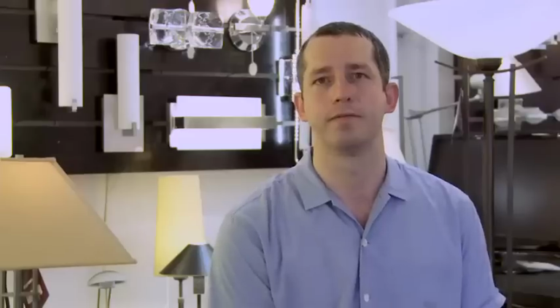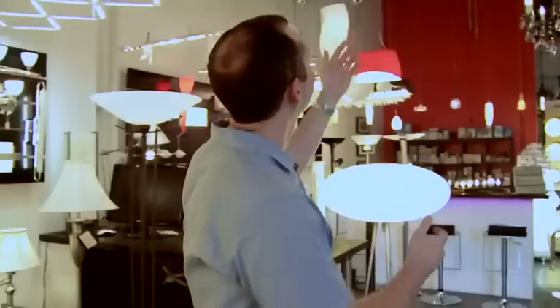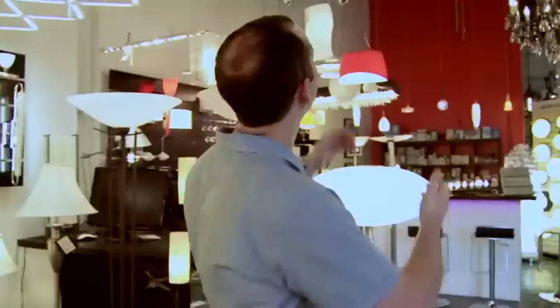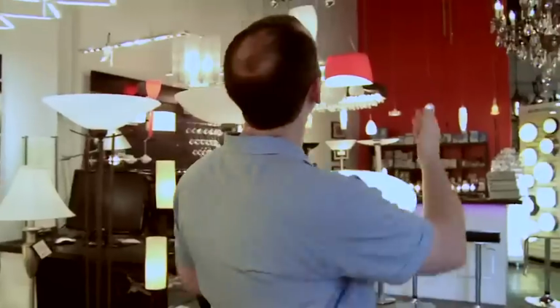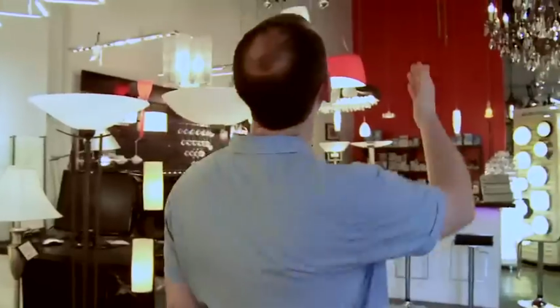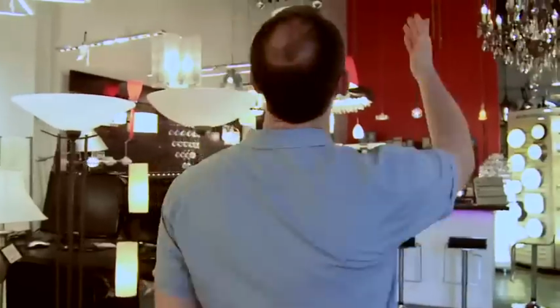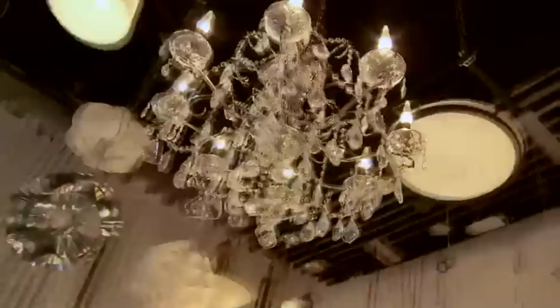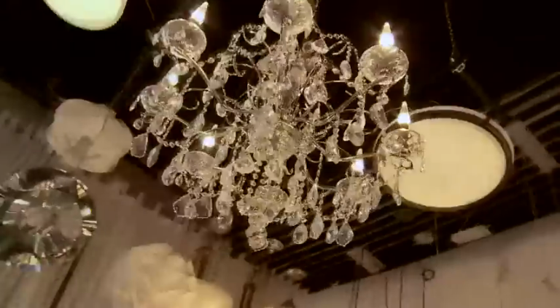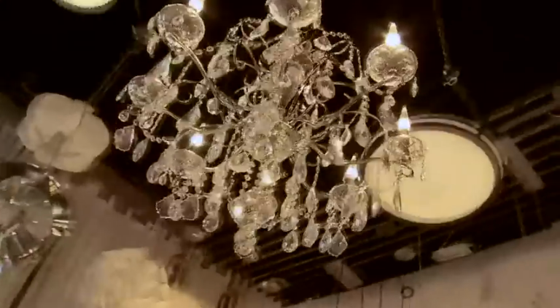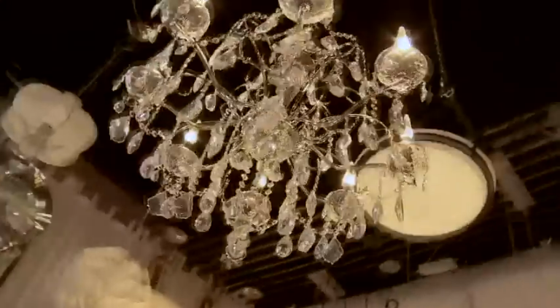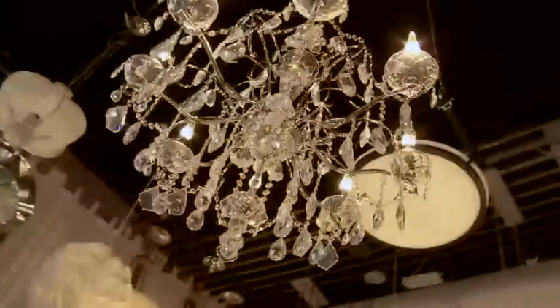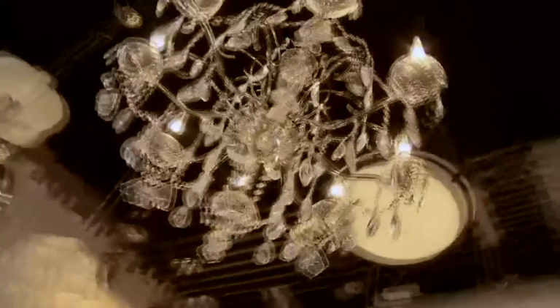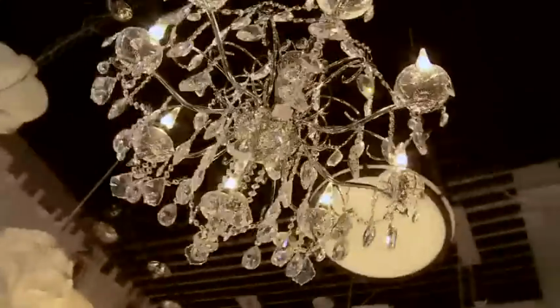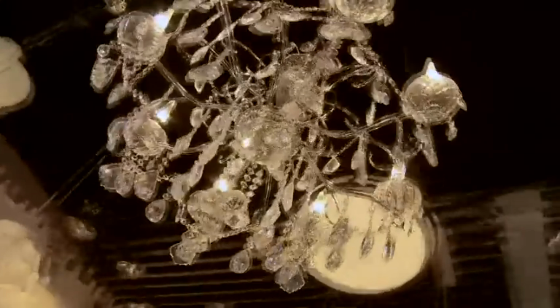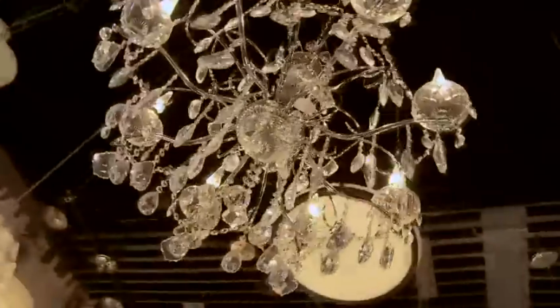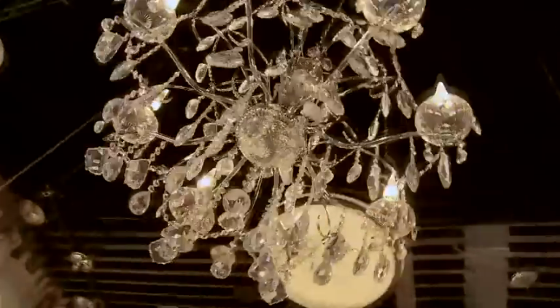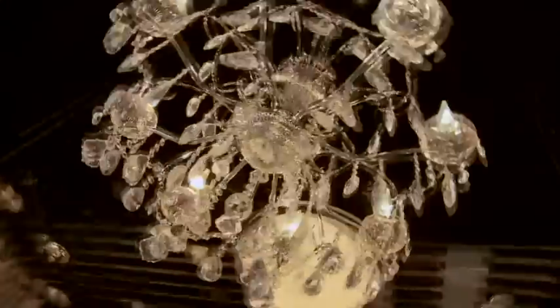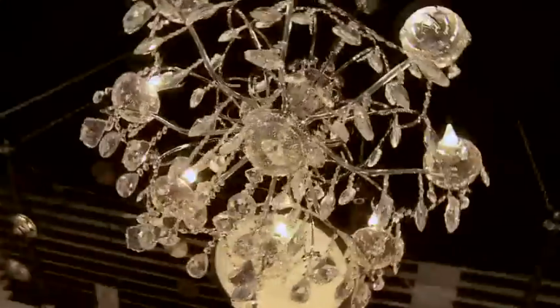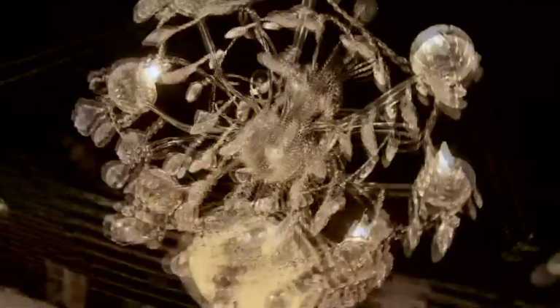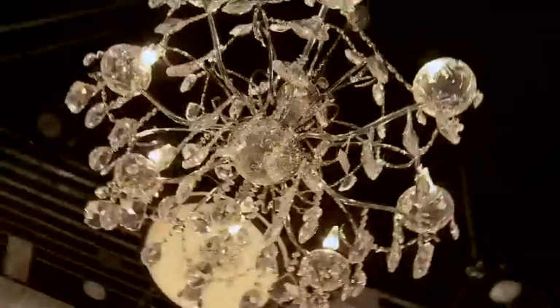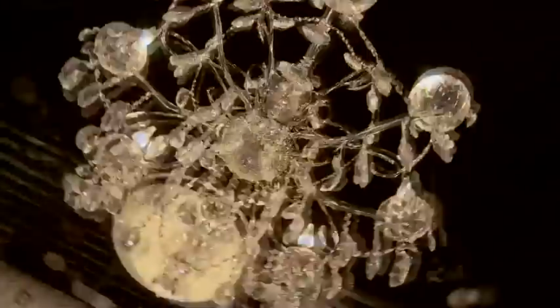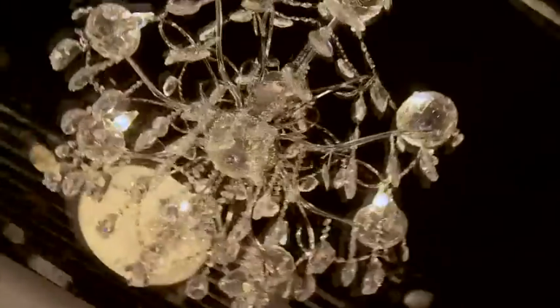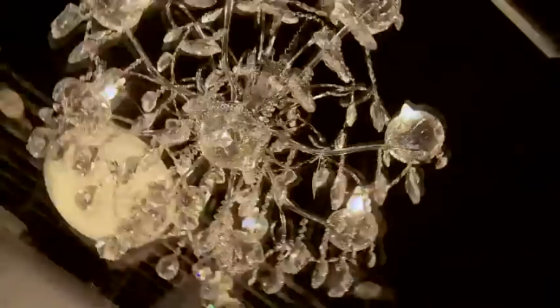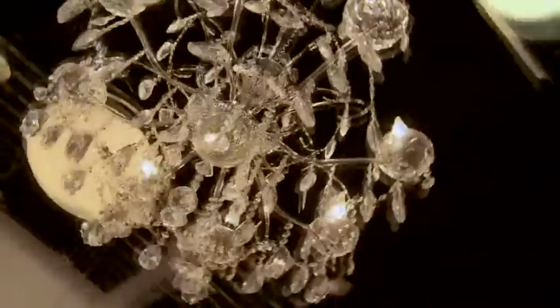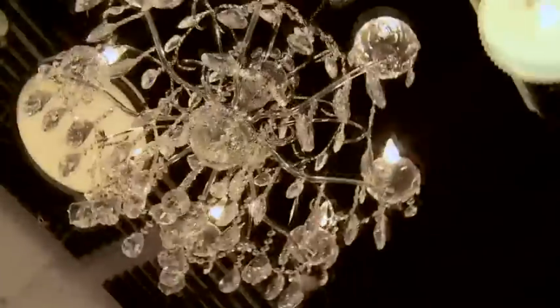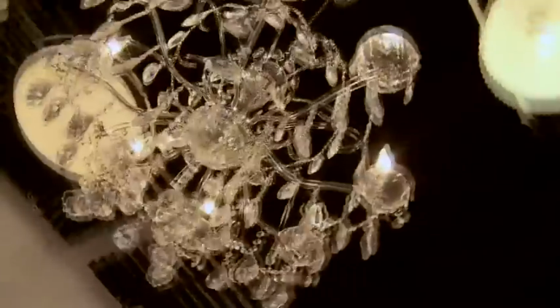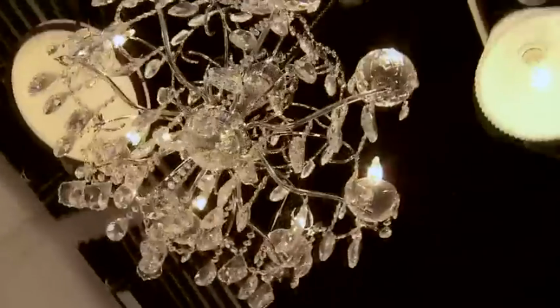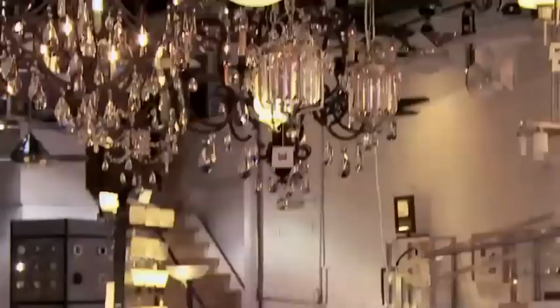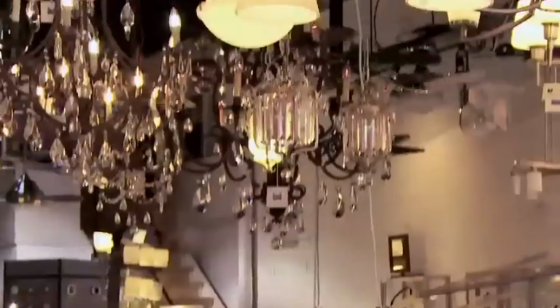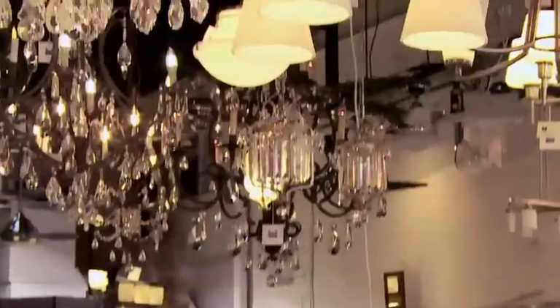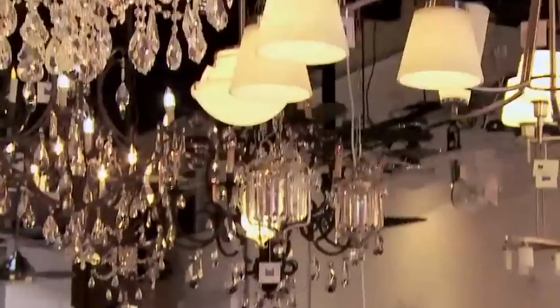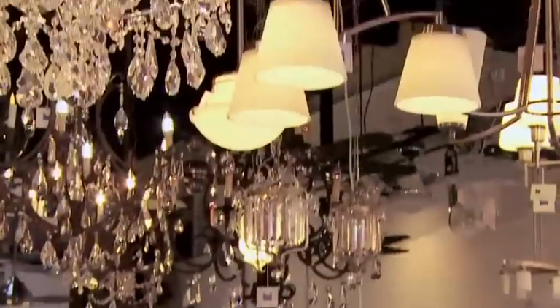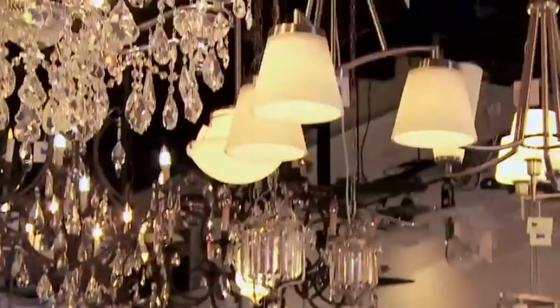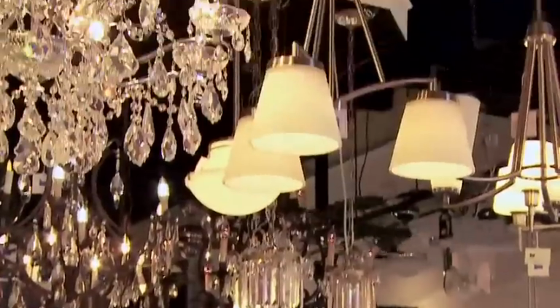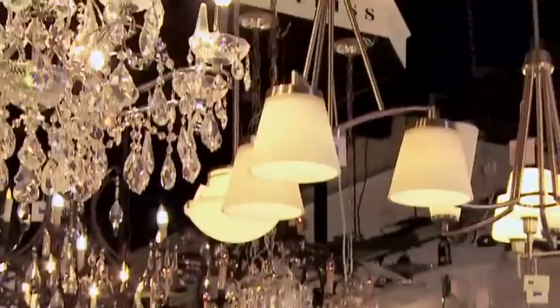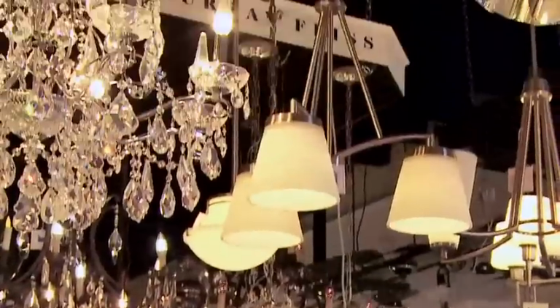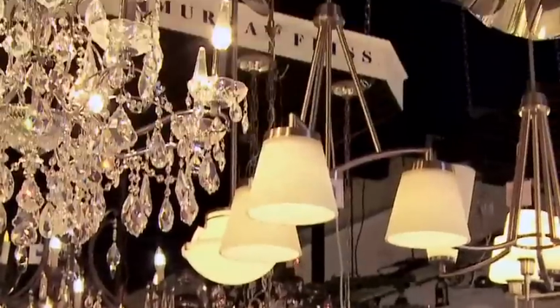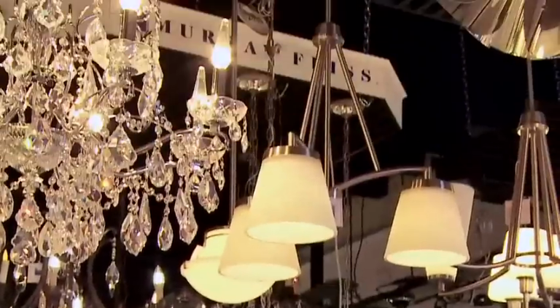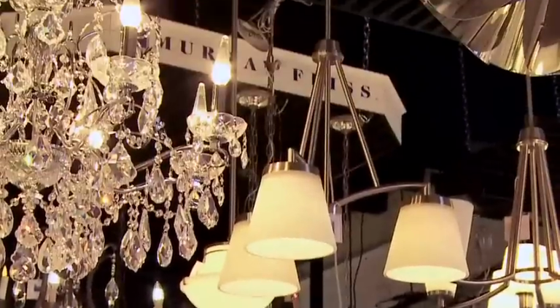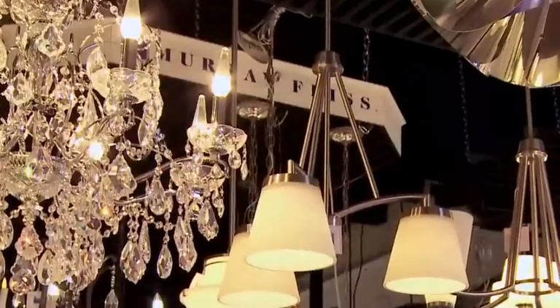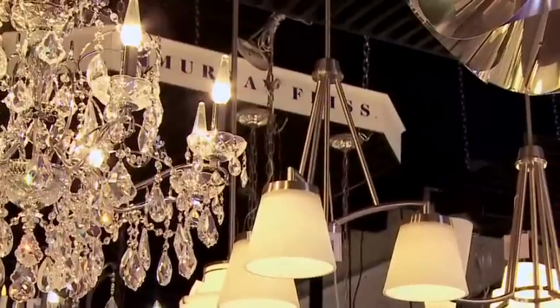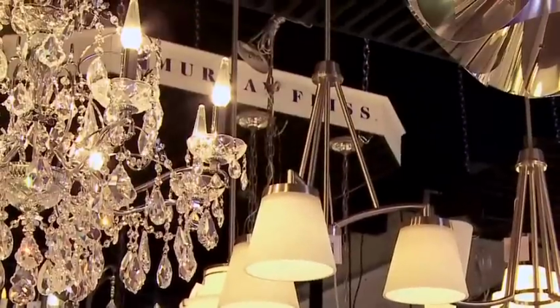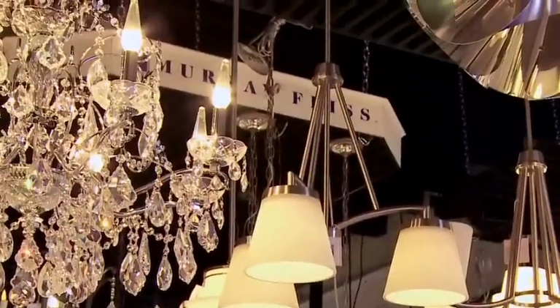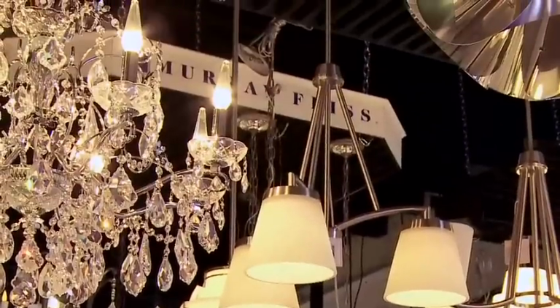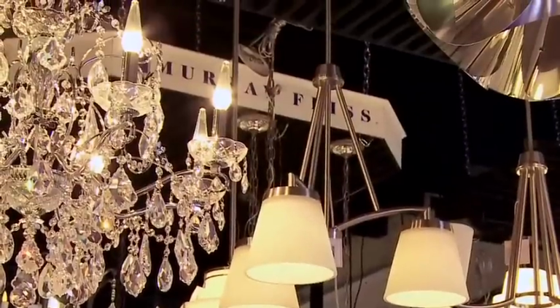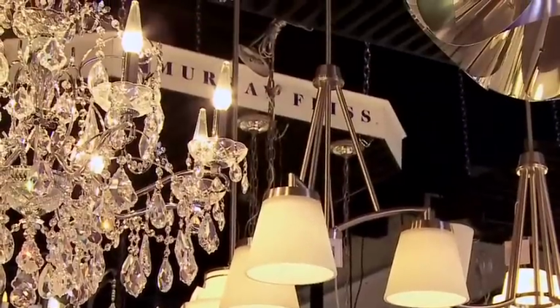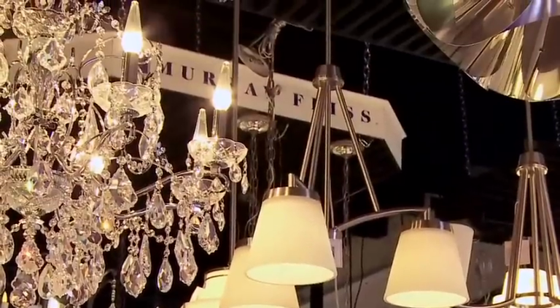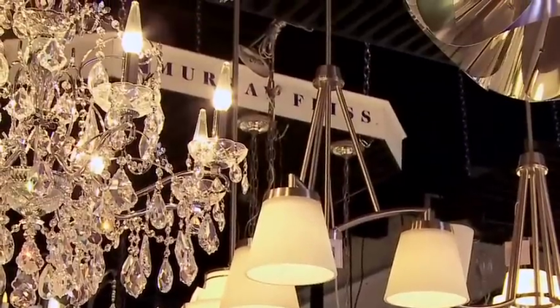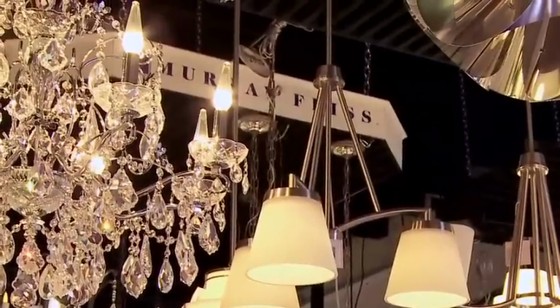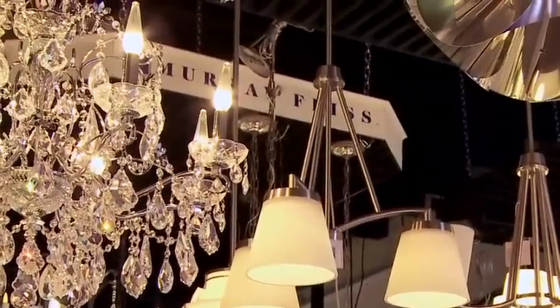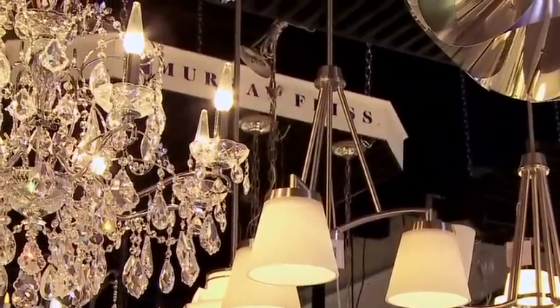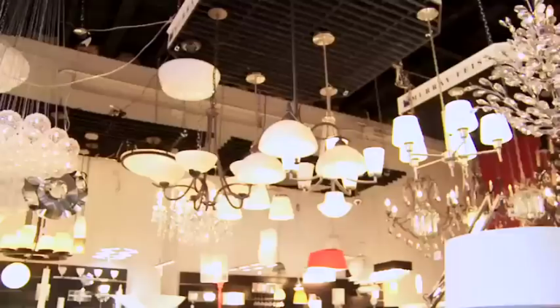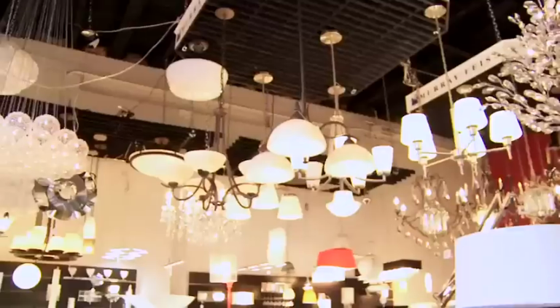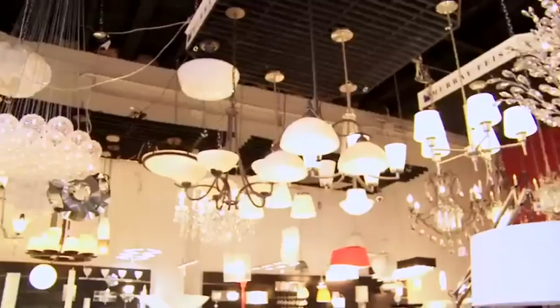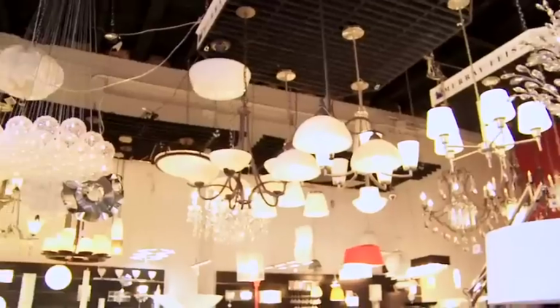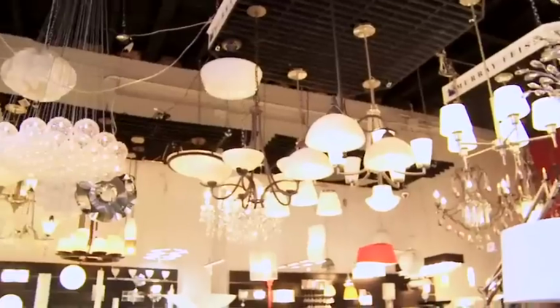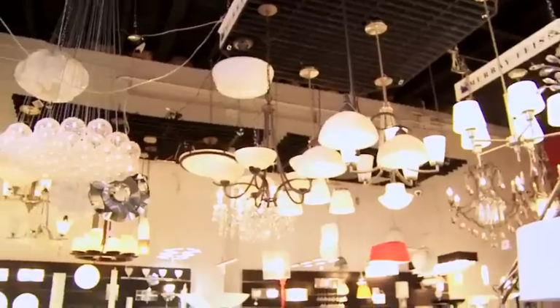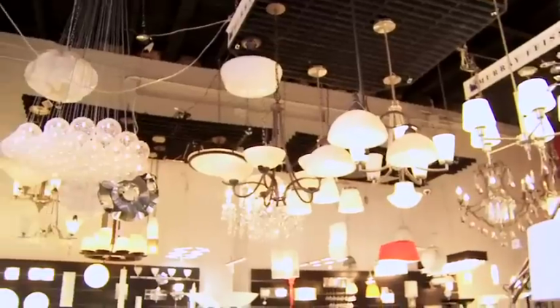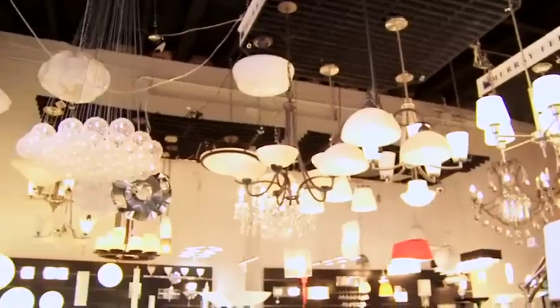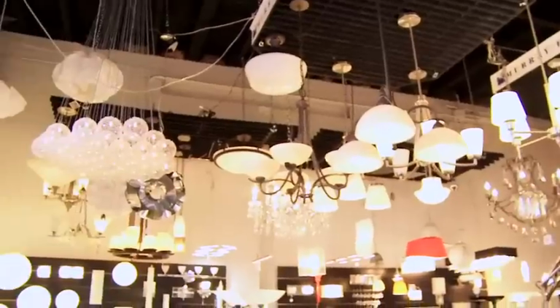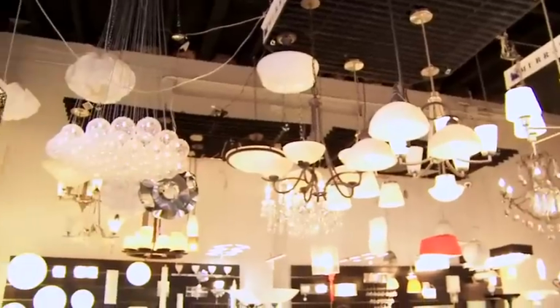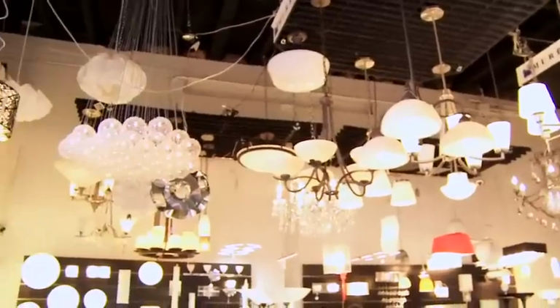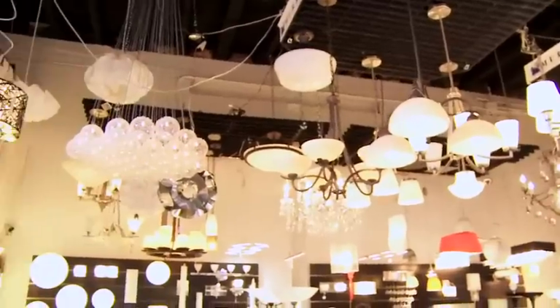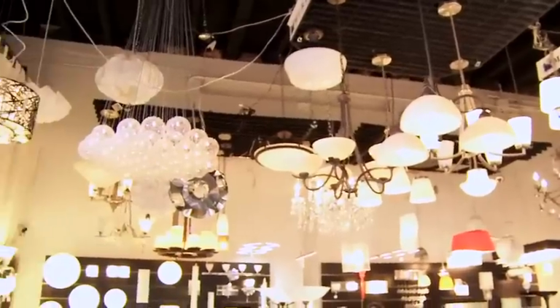Take a look at this beautiful crystal chandelier, which we also import from Canada by a company called Jamesor Motor.